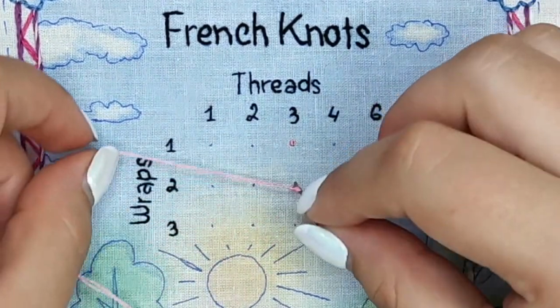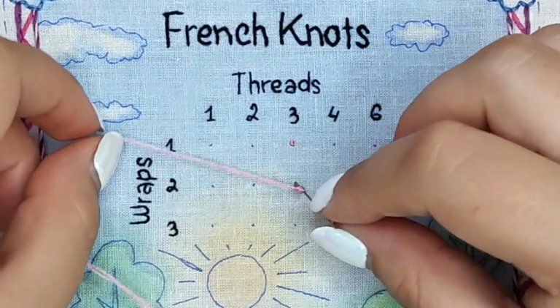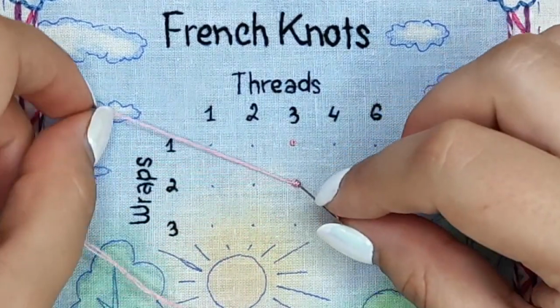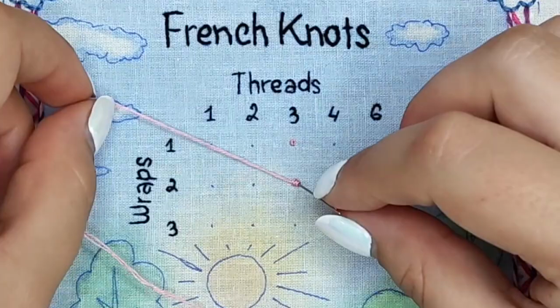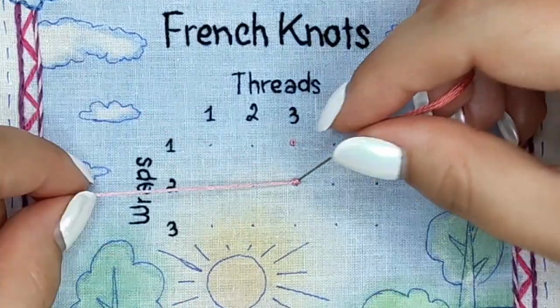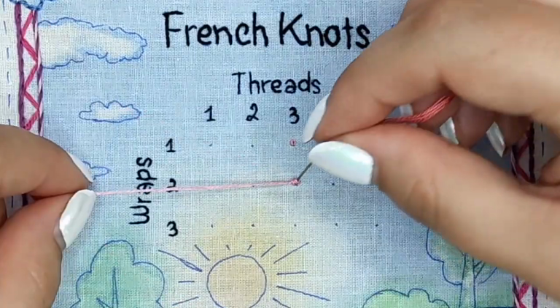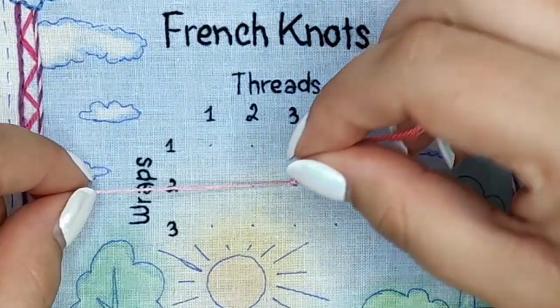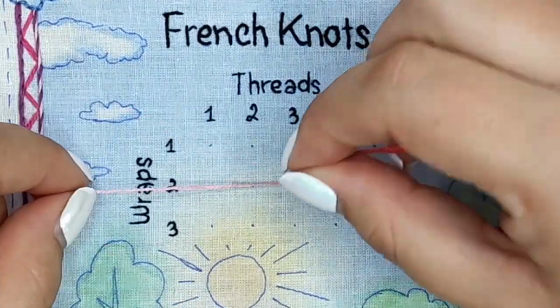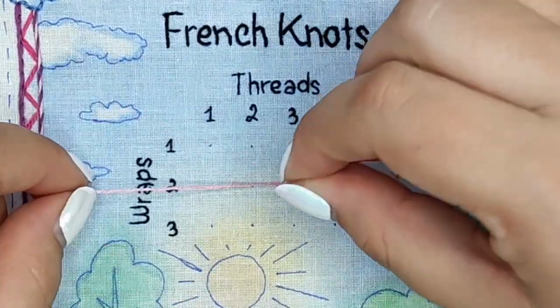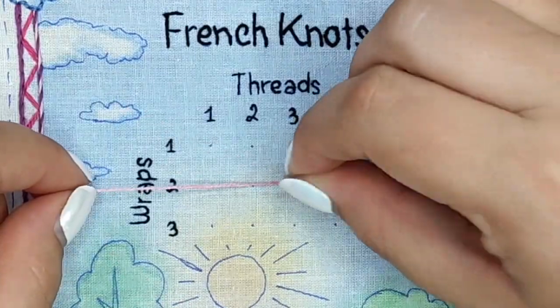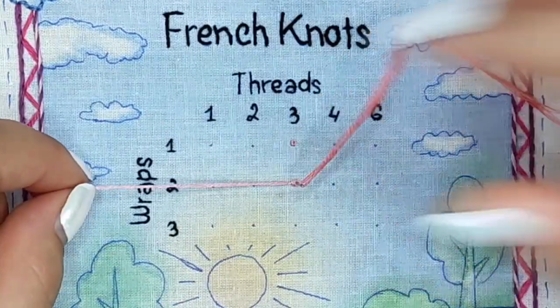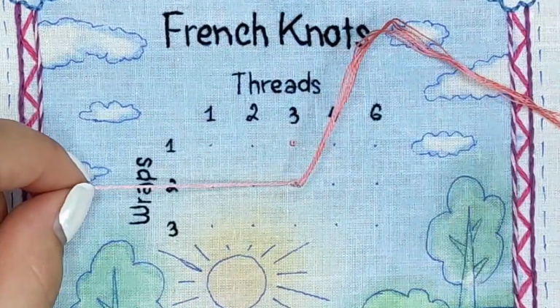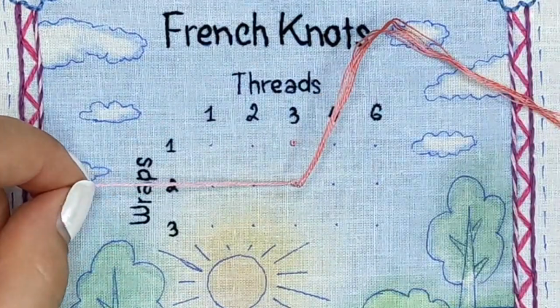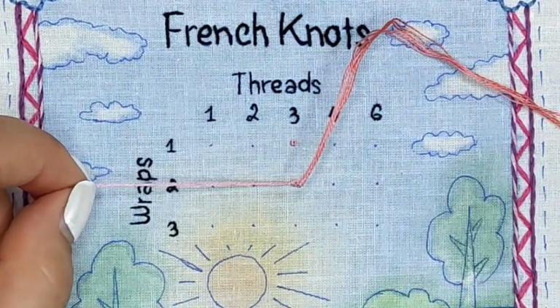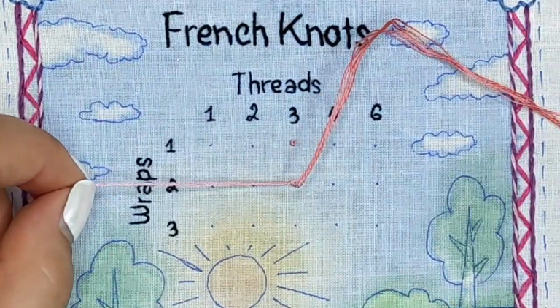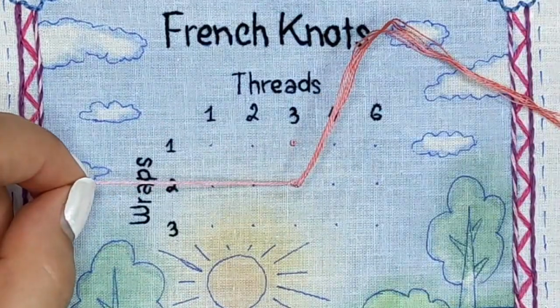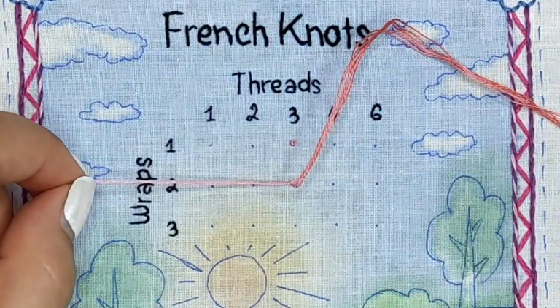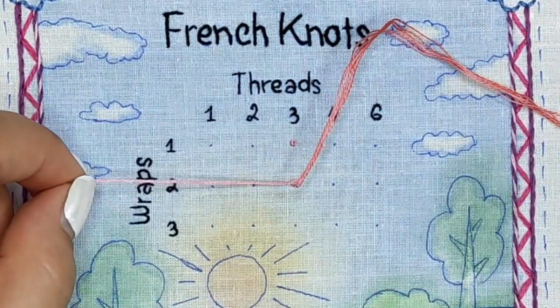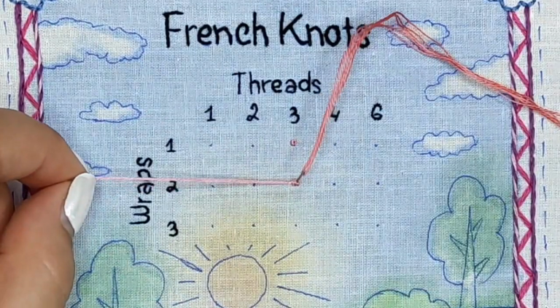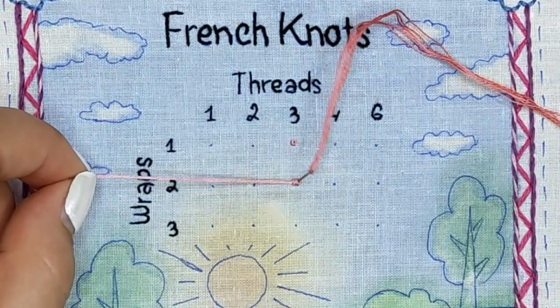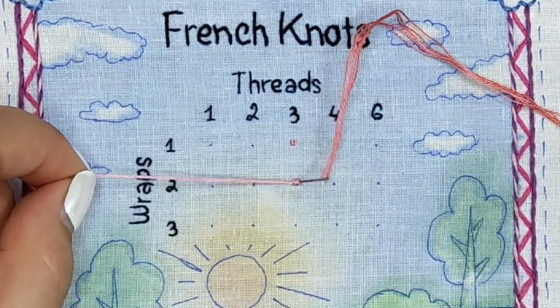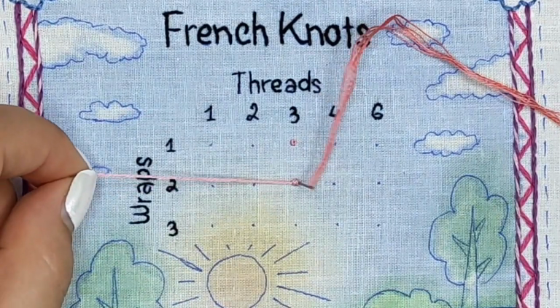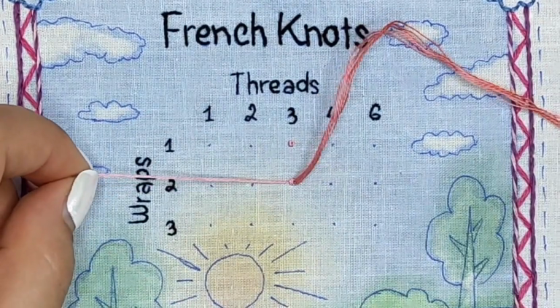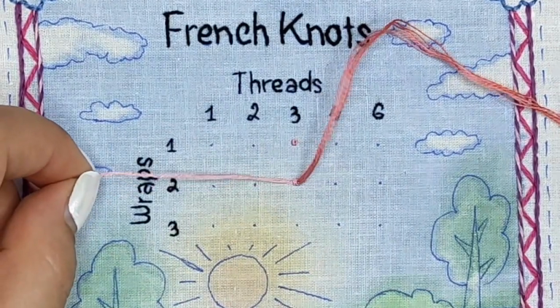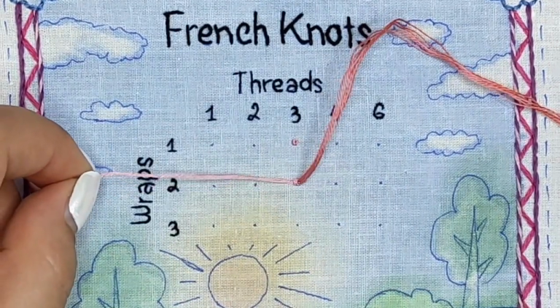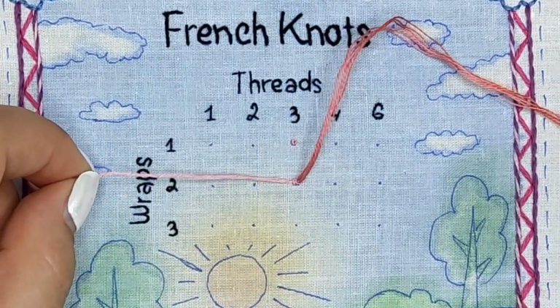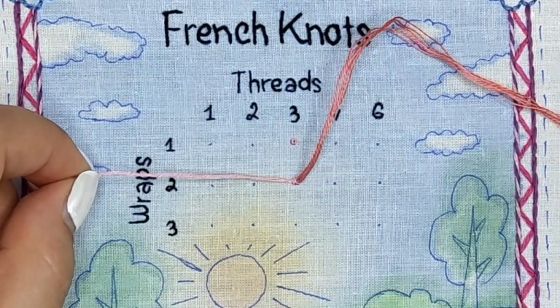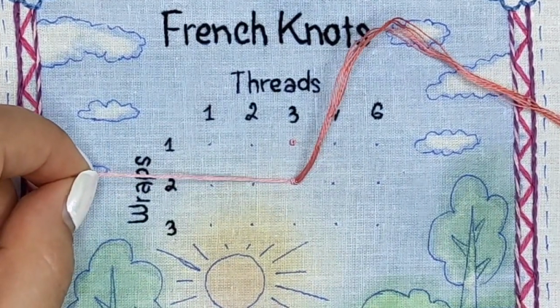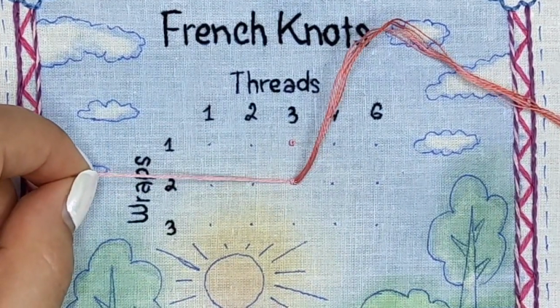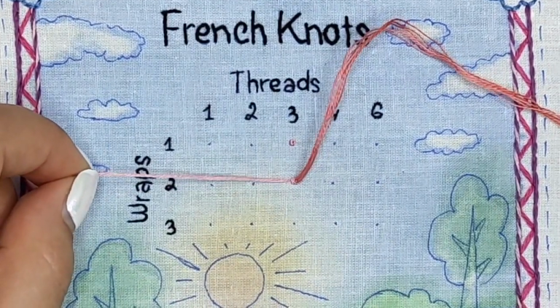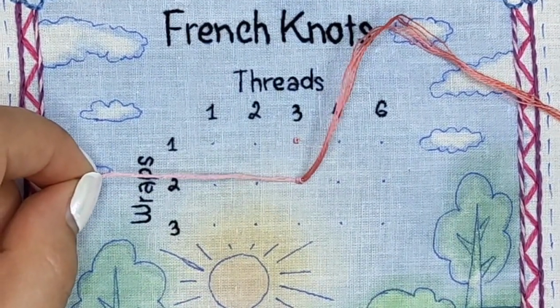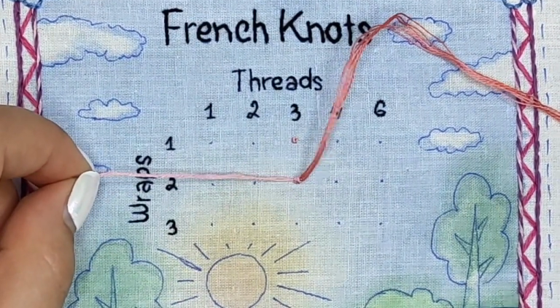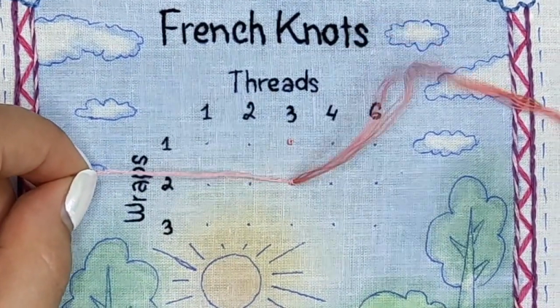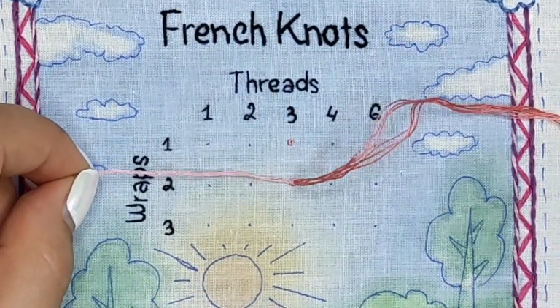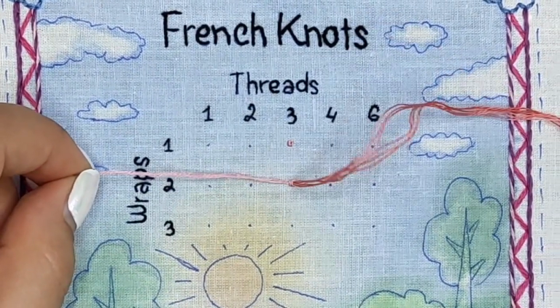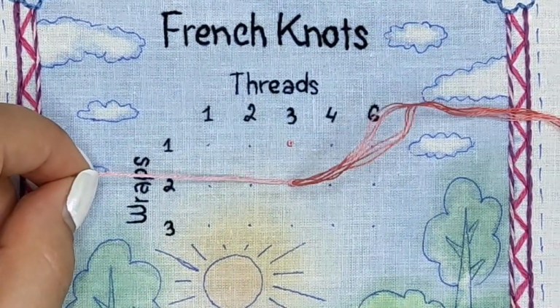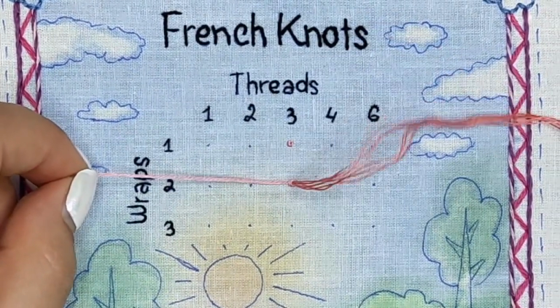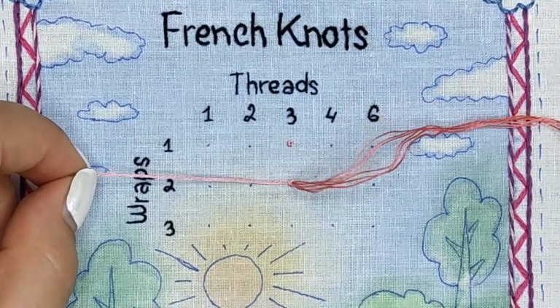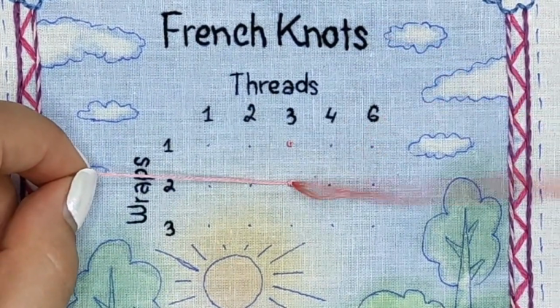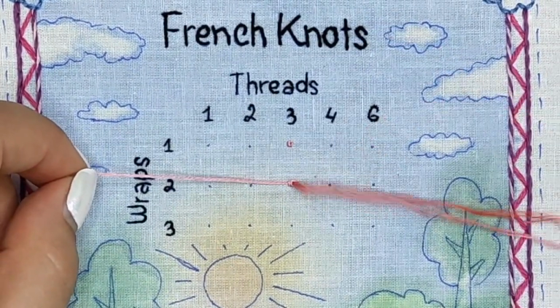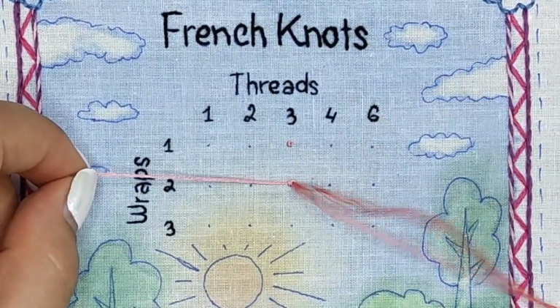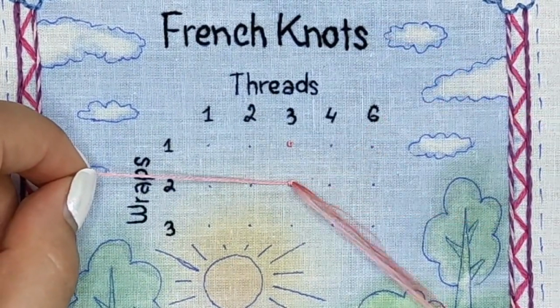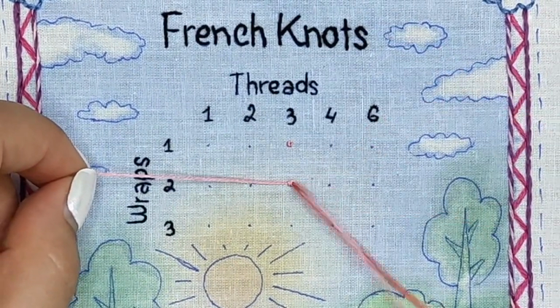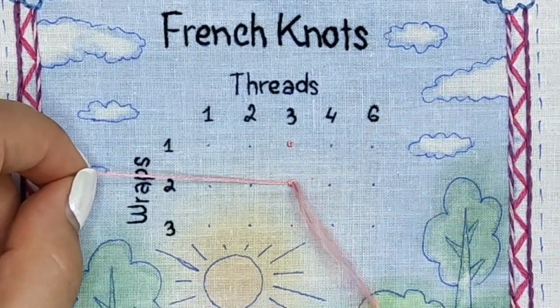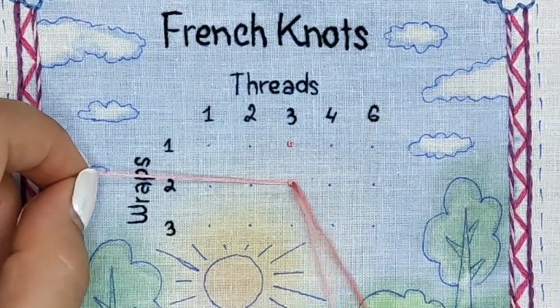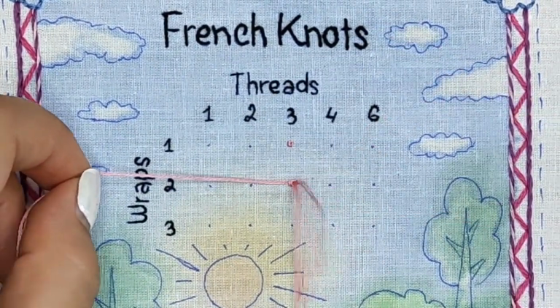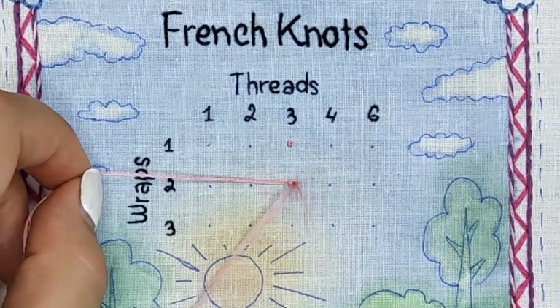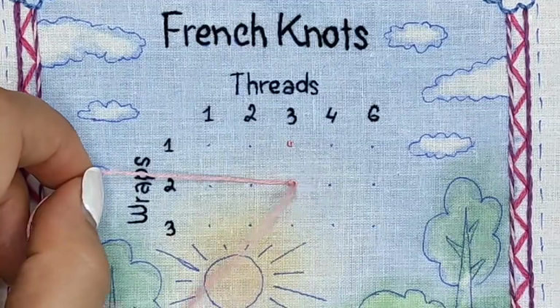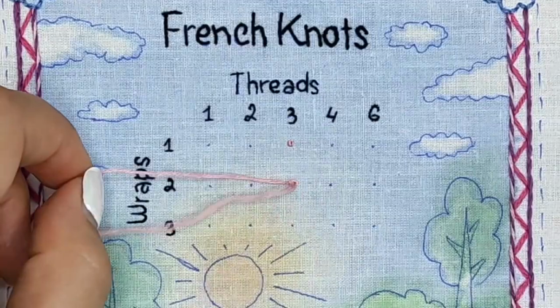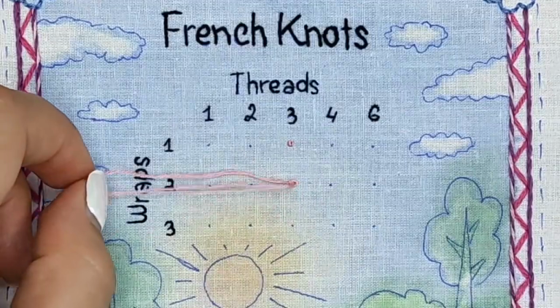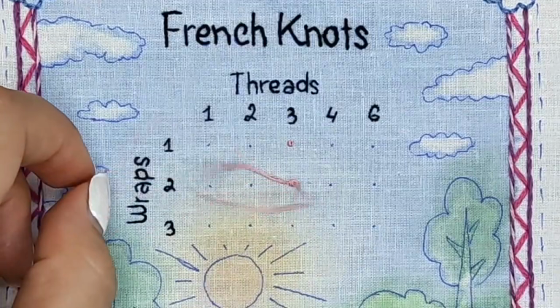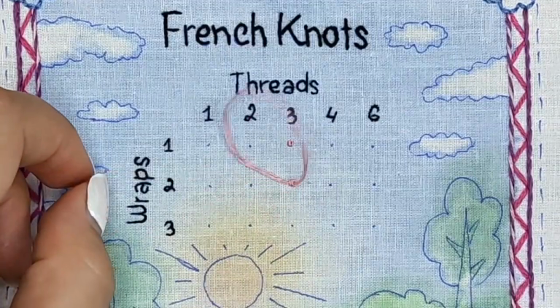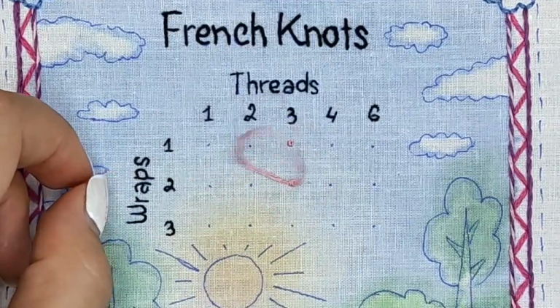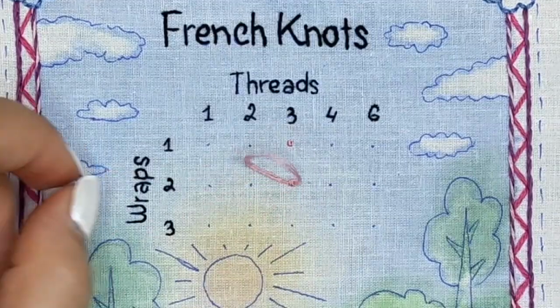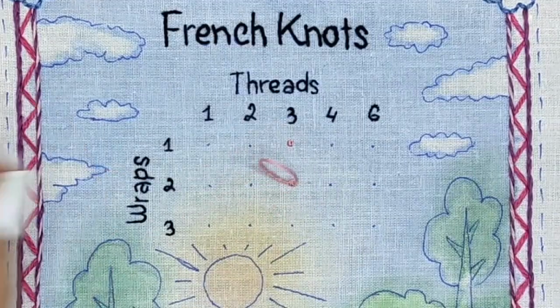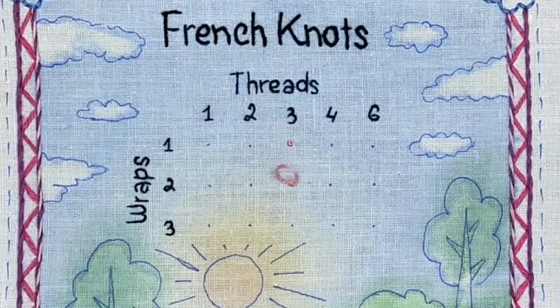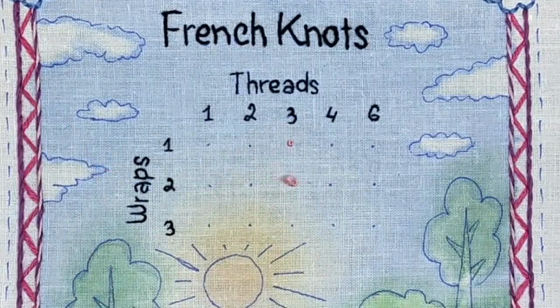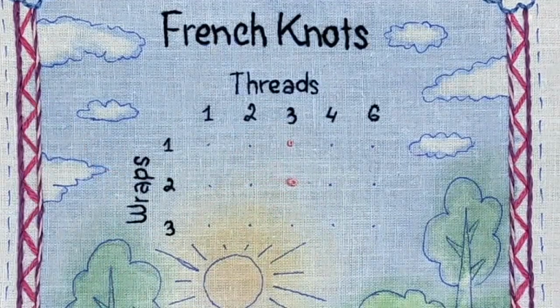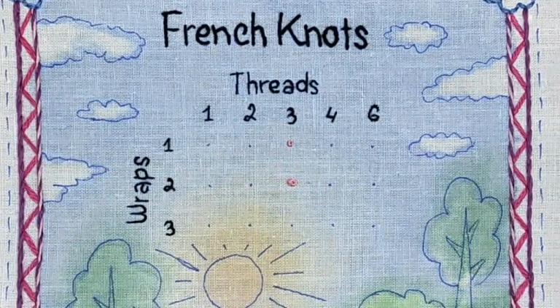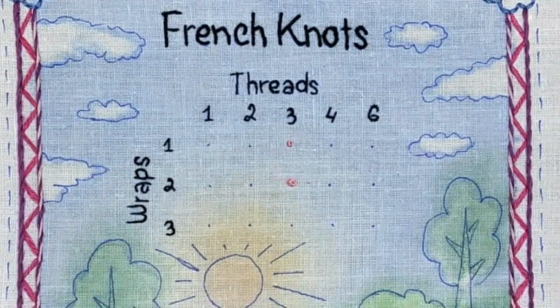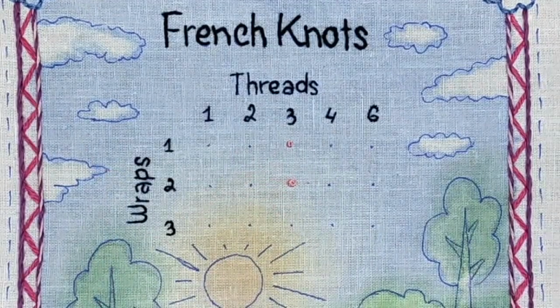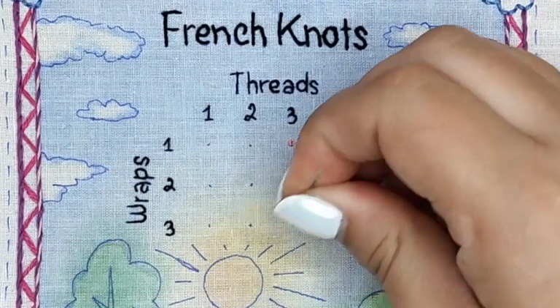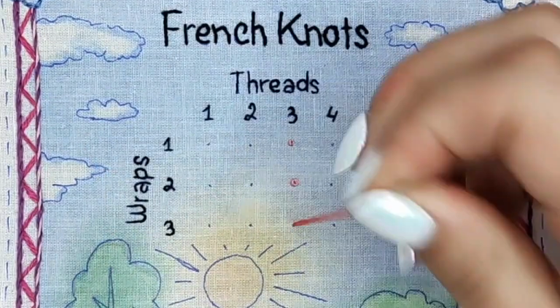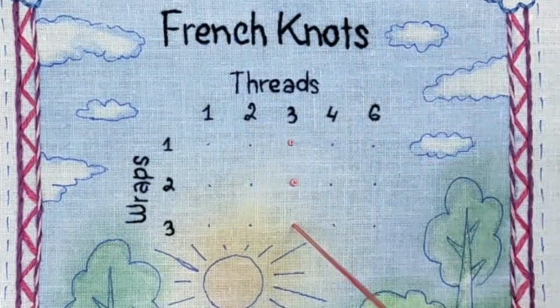And you got a nice French knot! See, it's super easy — just get more practice and you'll become a pro. After stitching my sampler page...